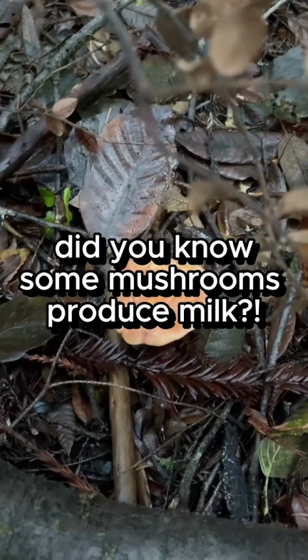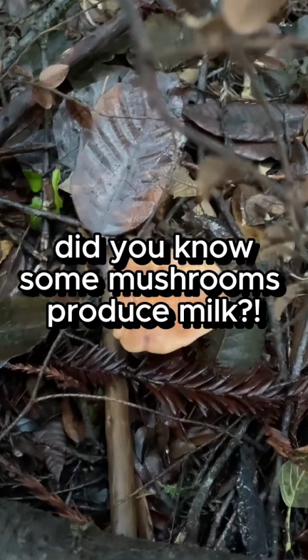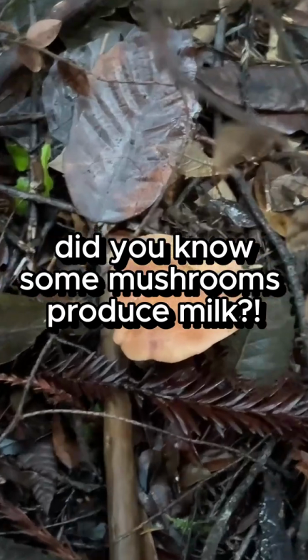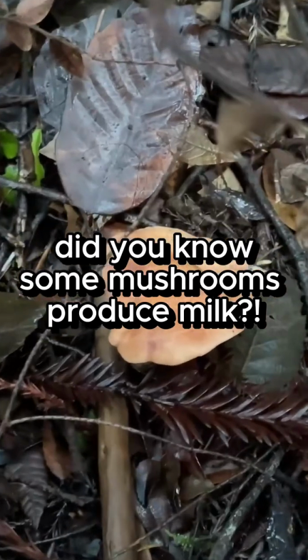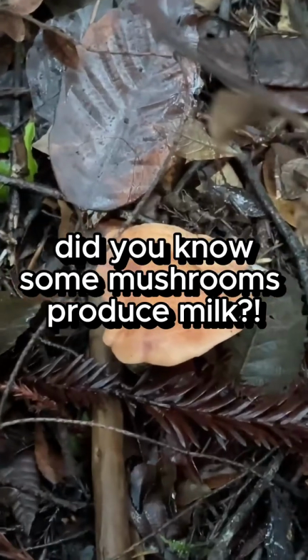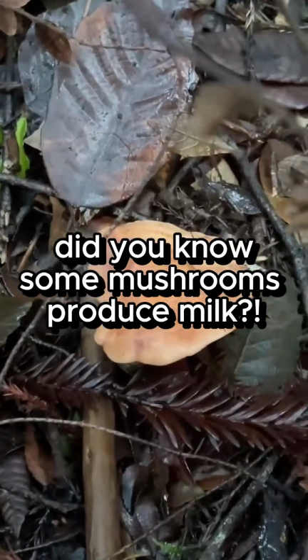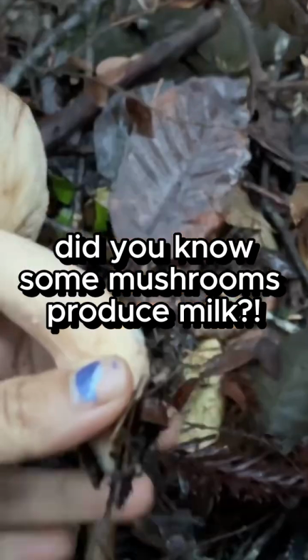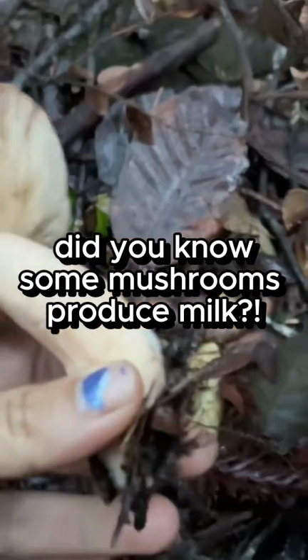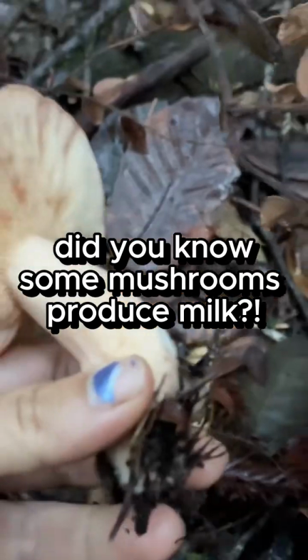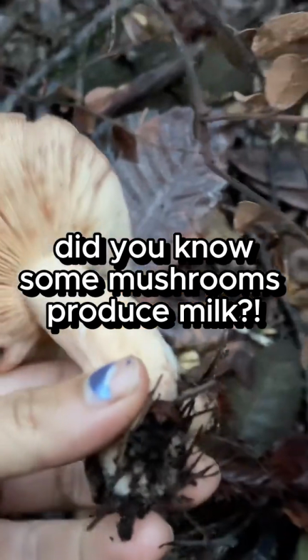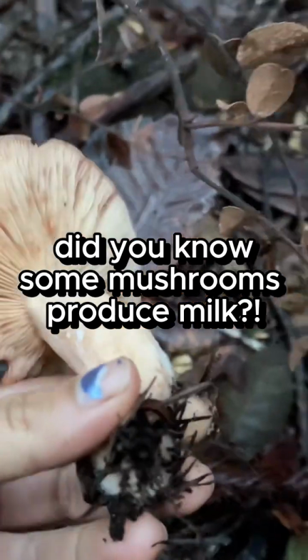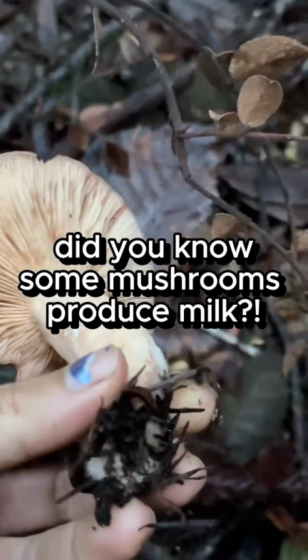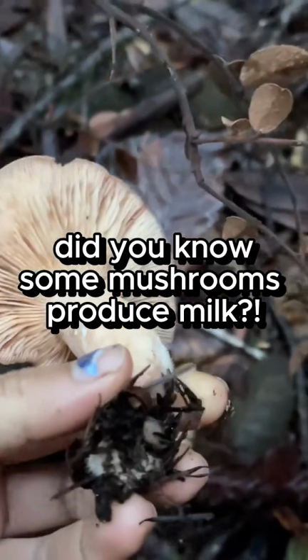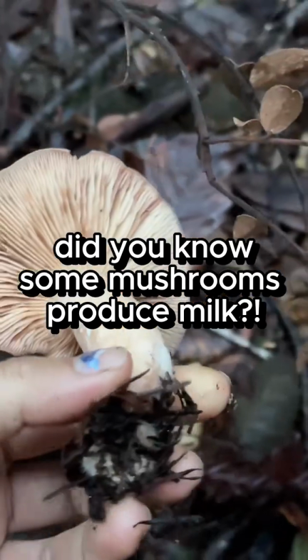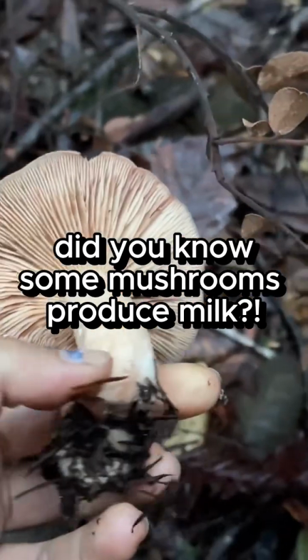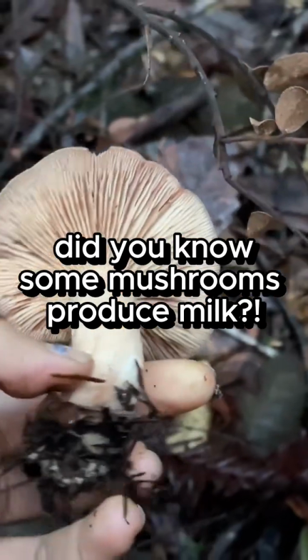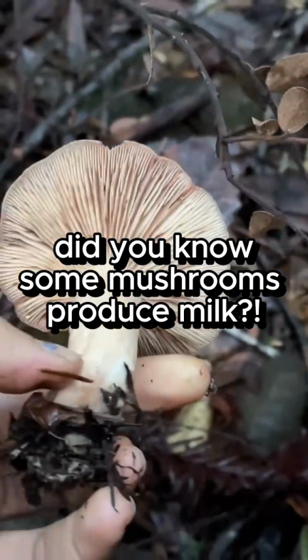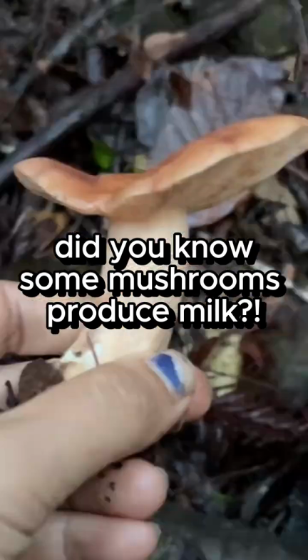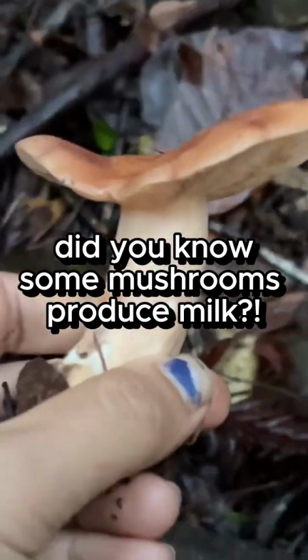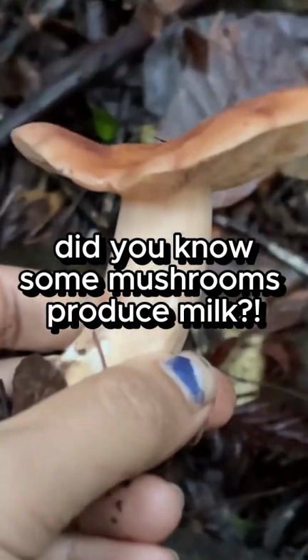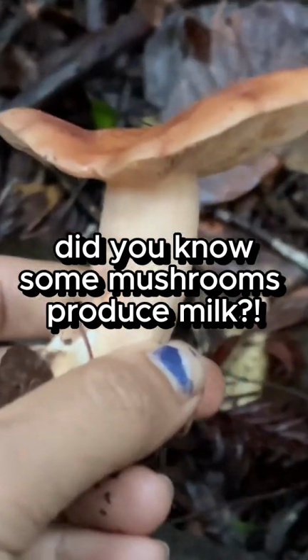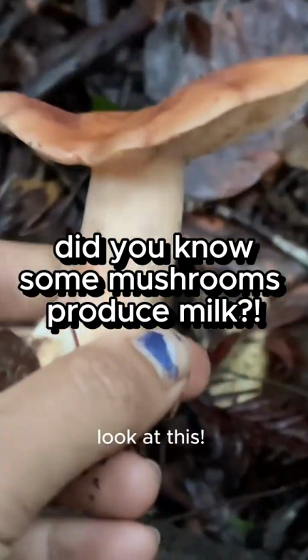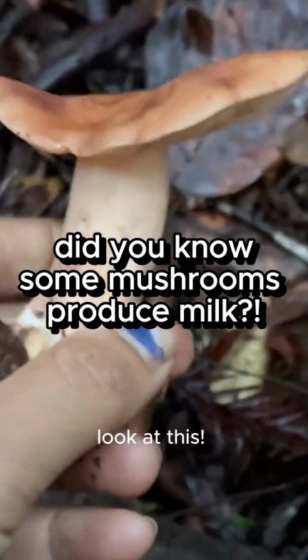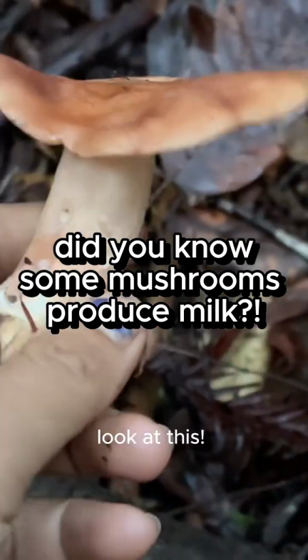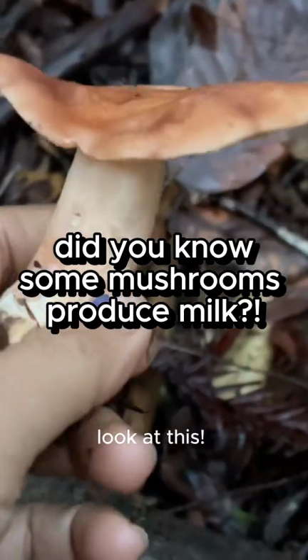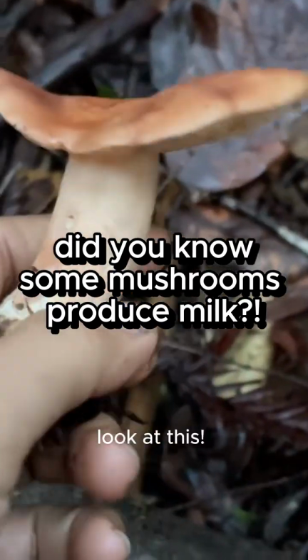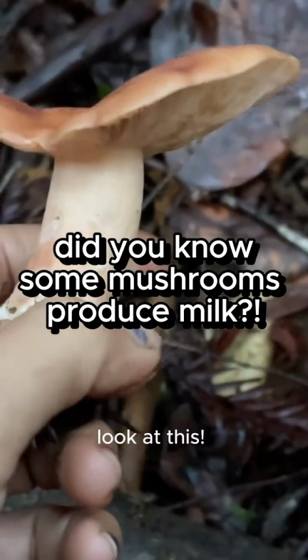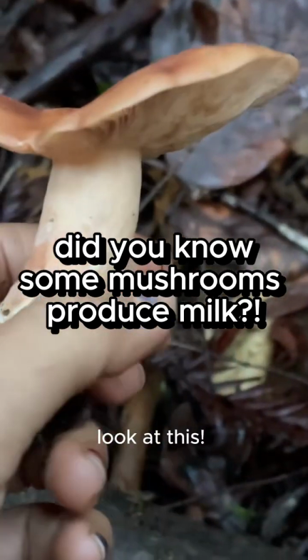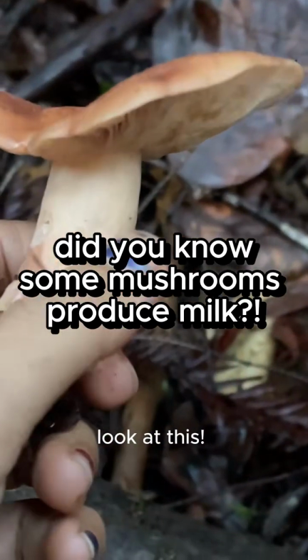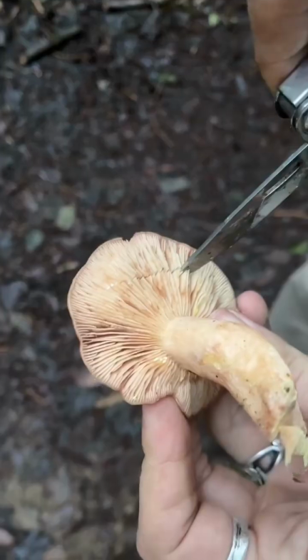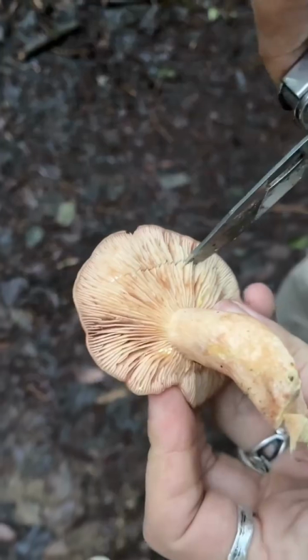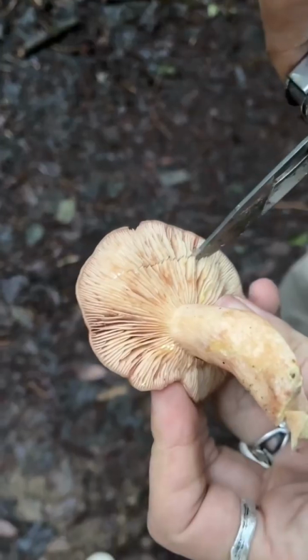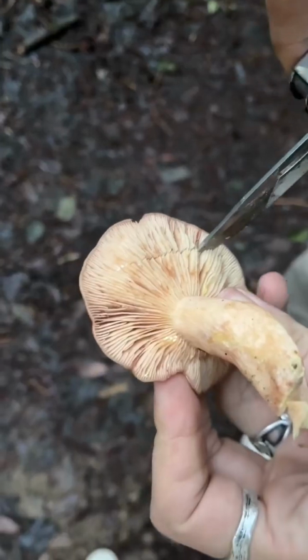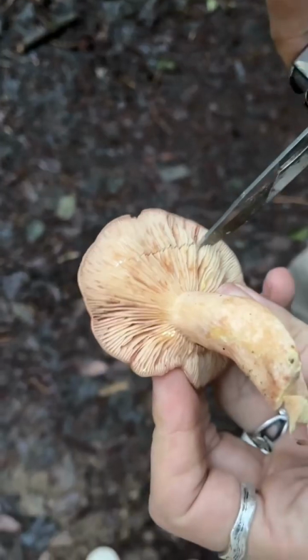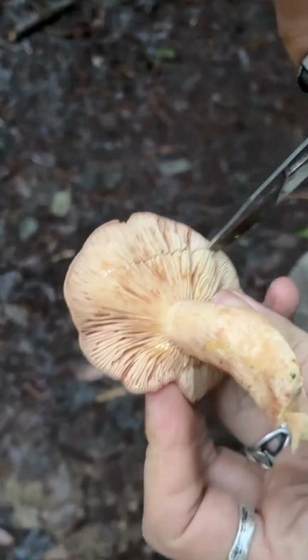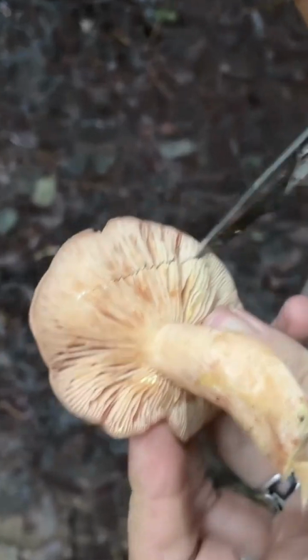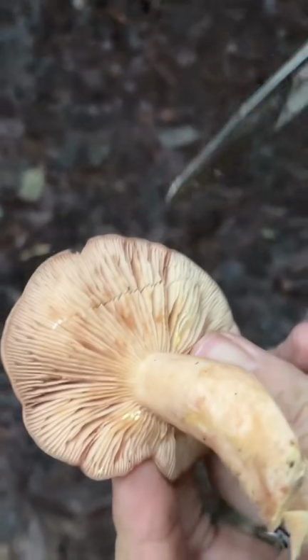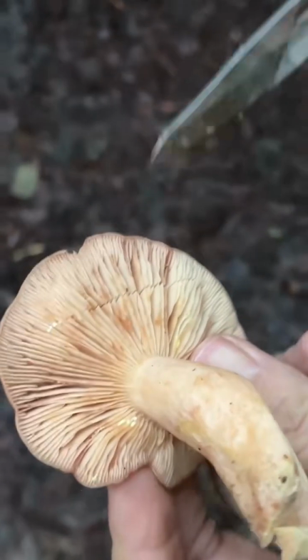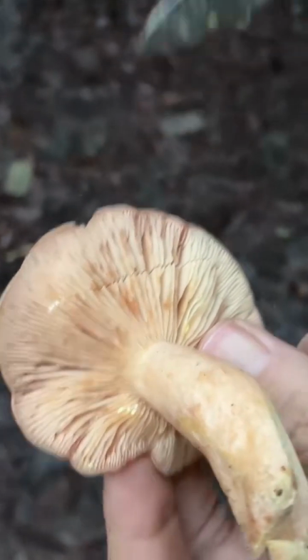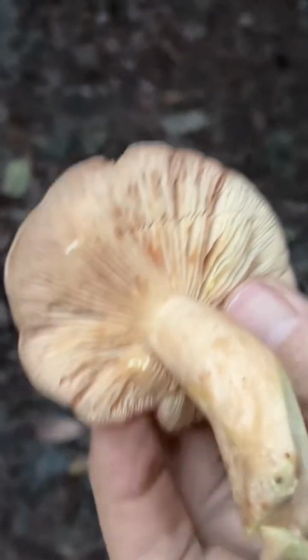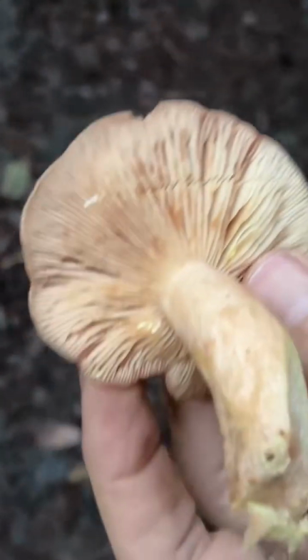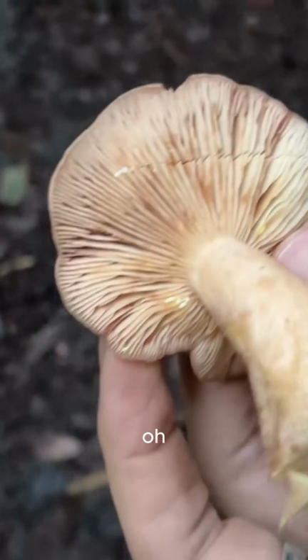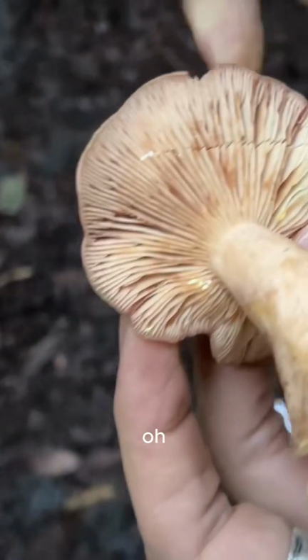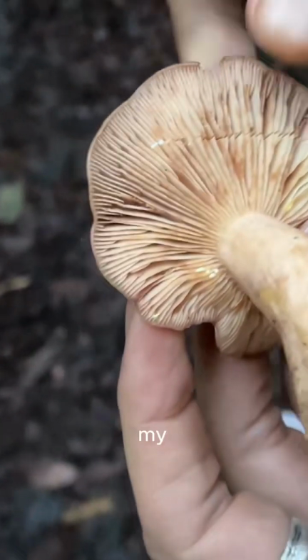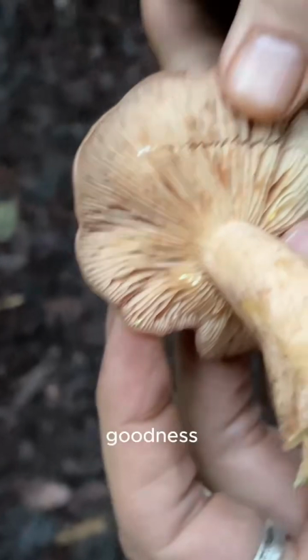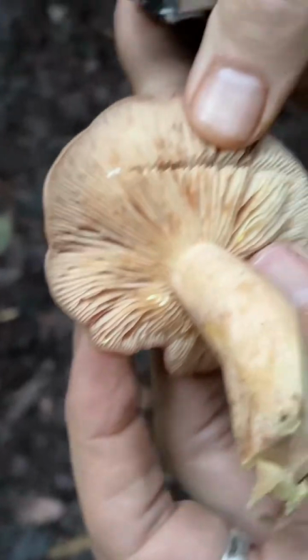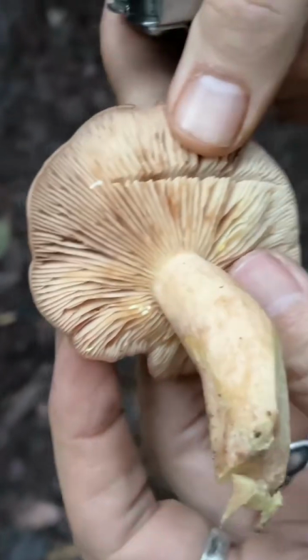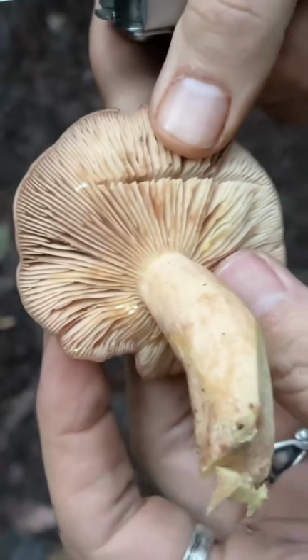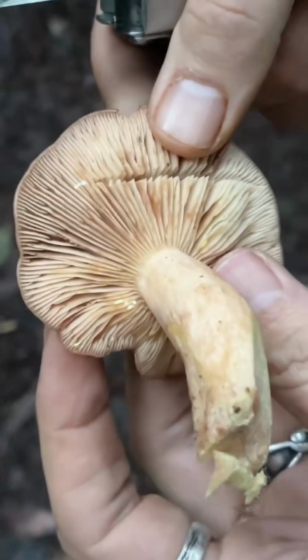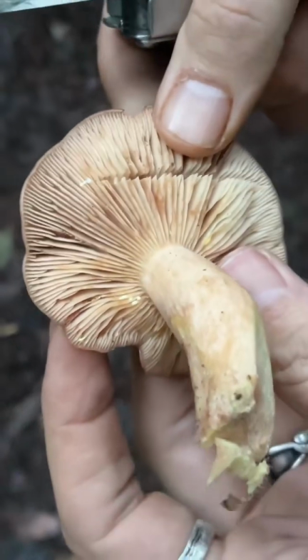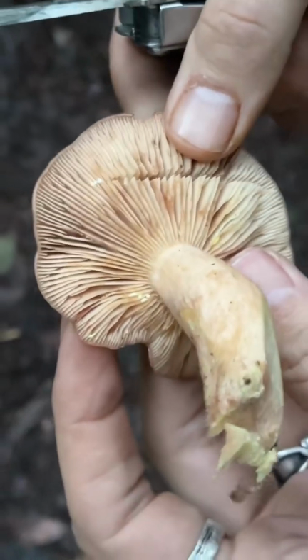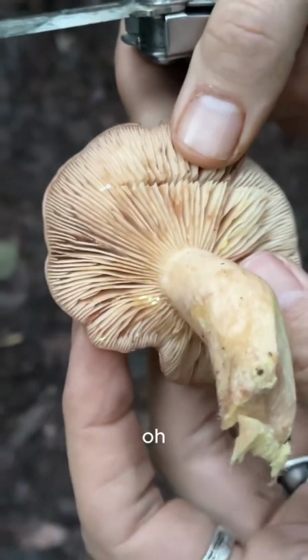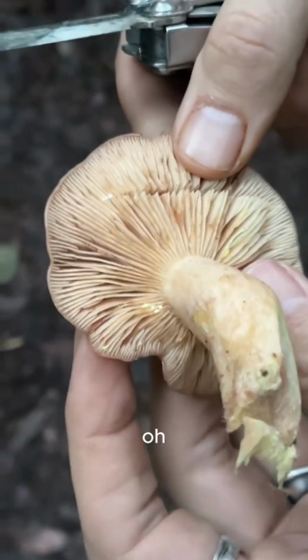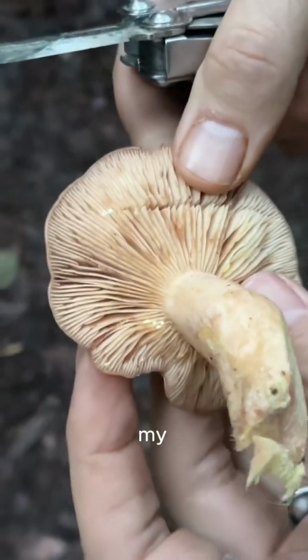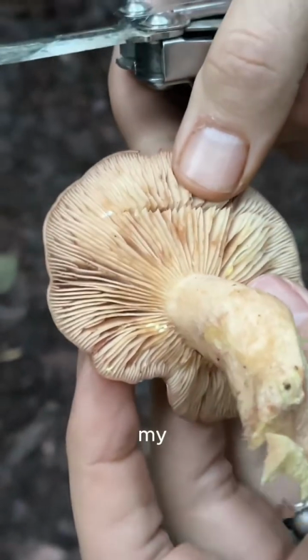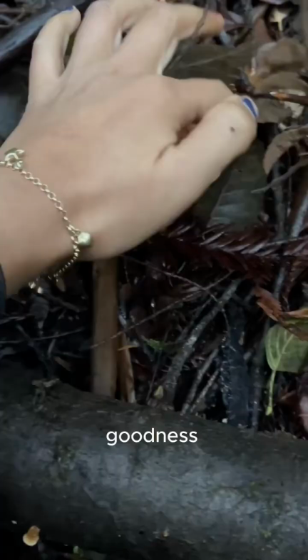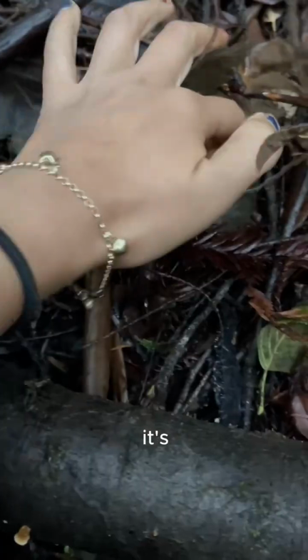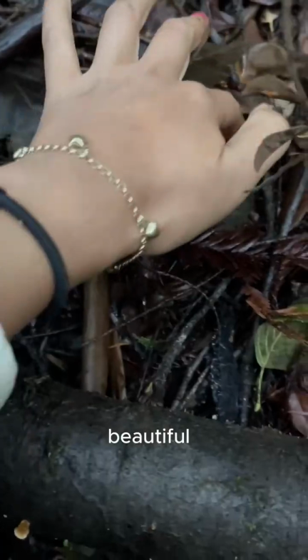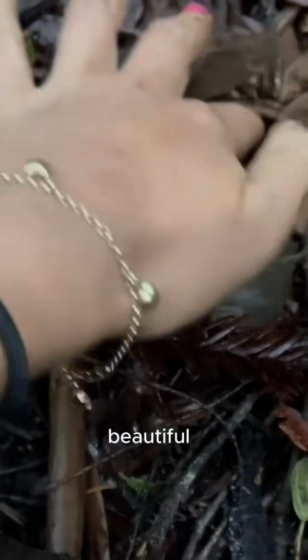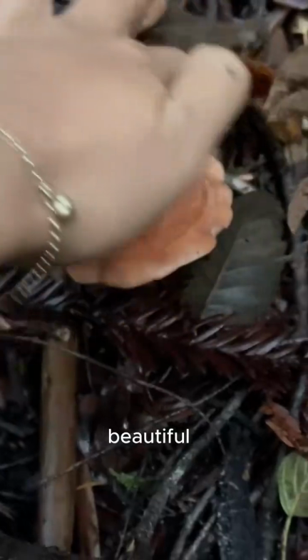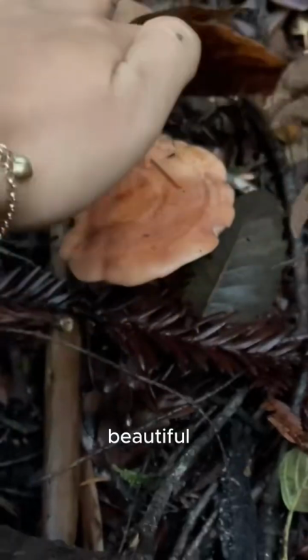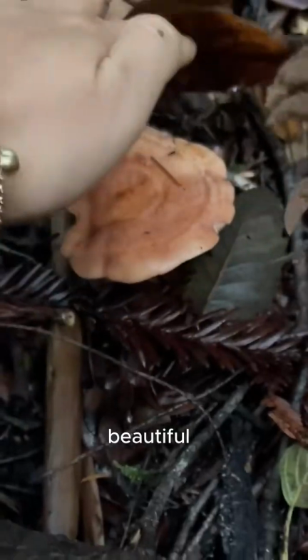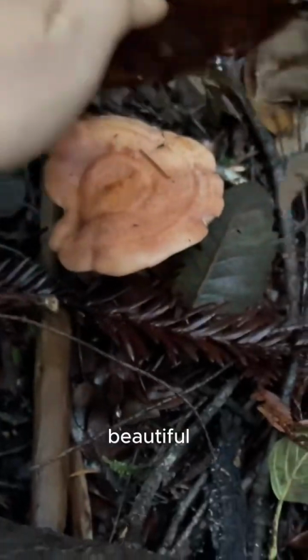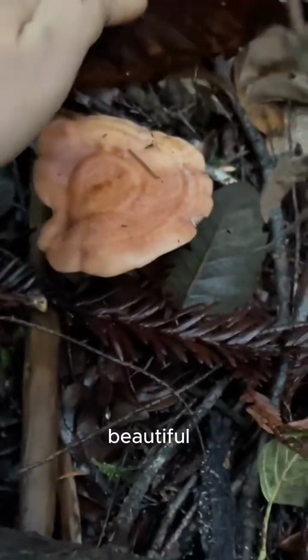Do you know that some mushrooms produce milk? Look at this! Oh my goodness, it's beautiful!